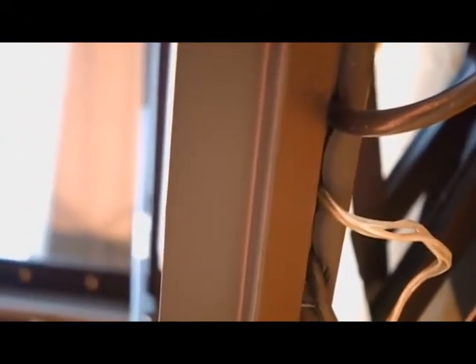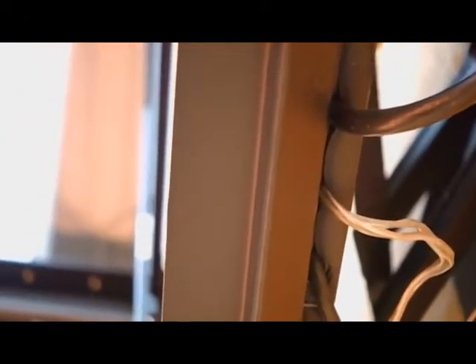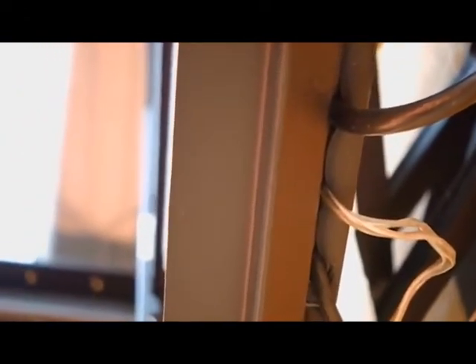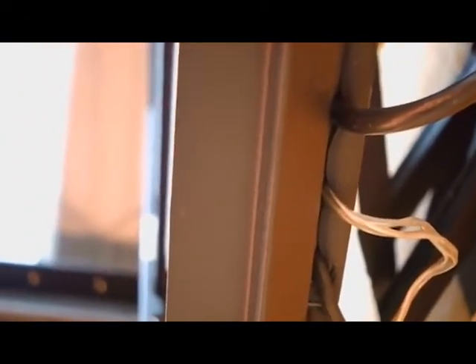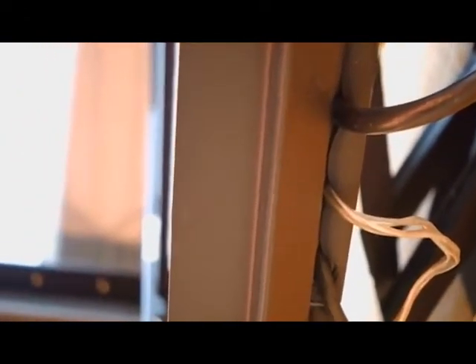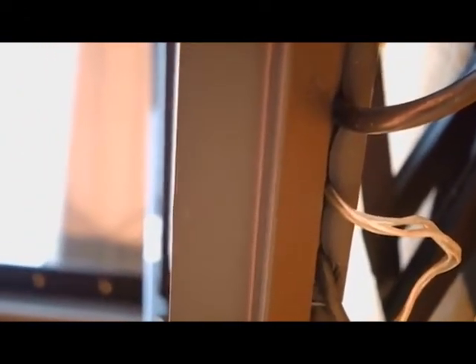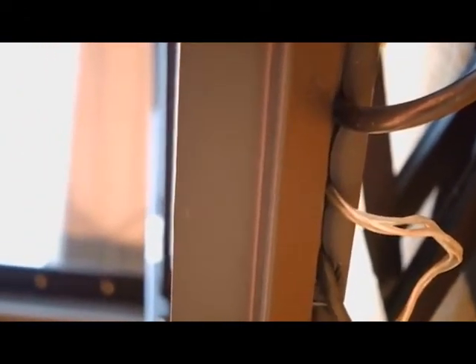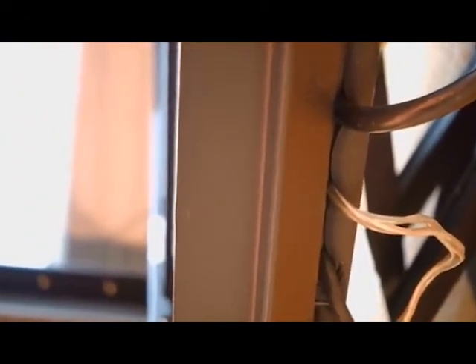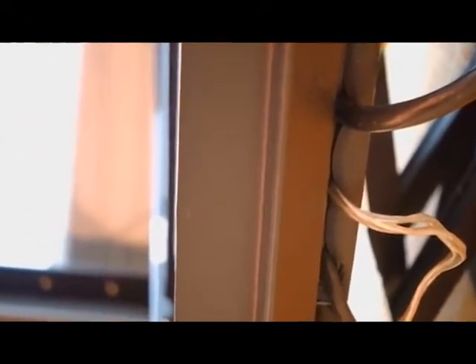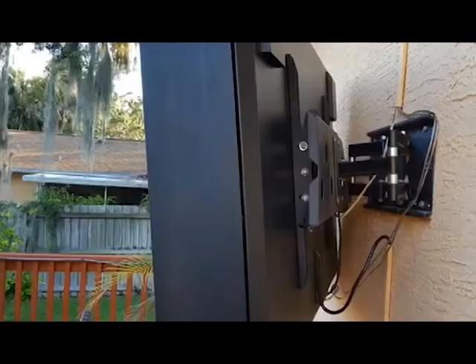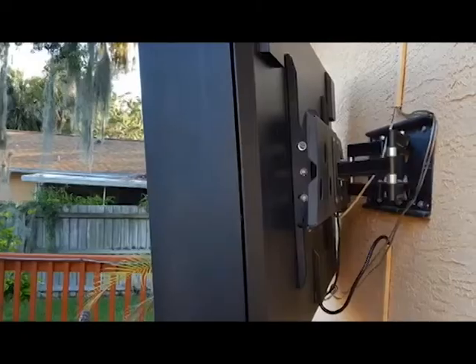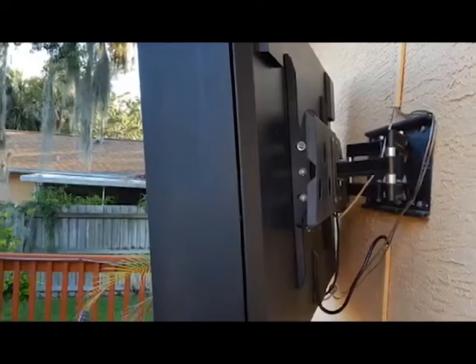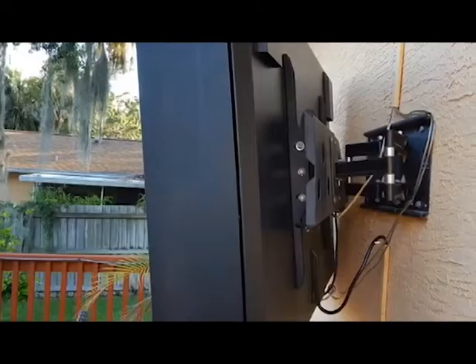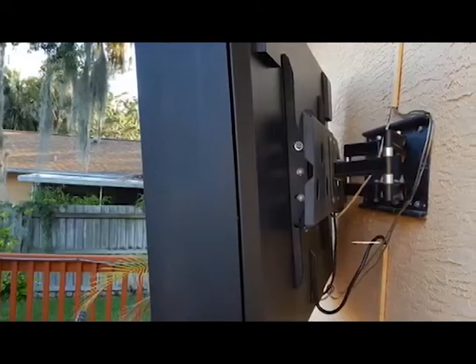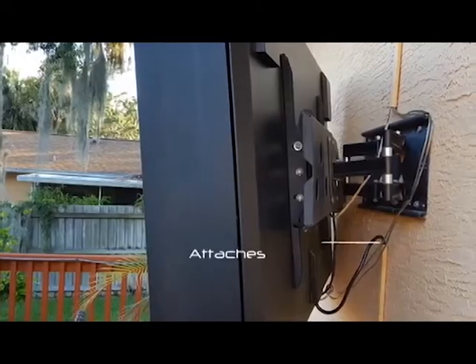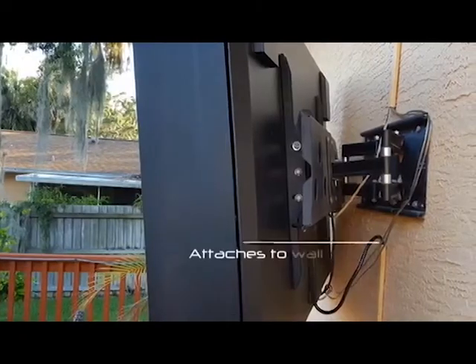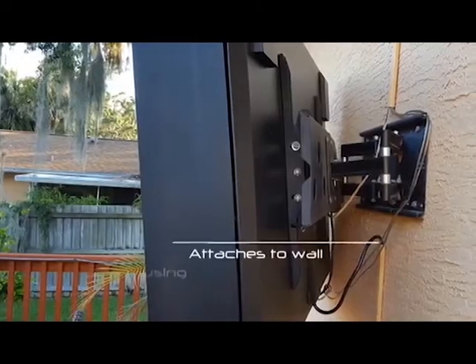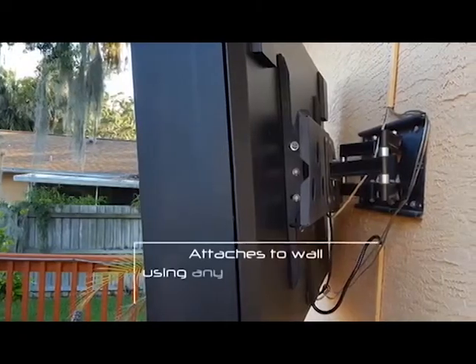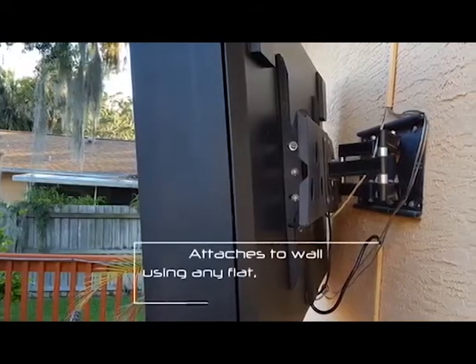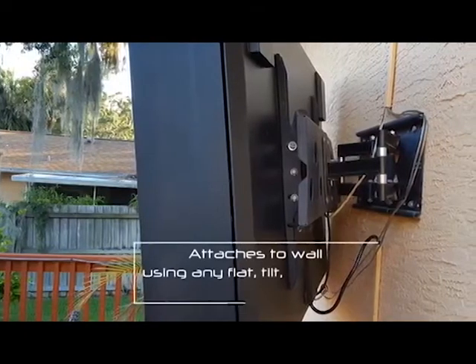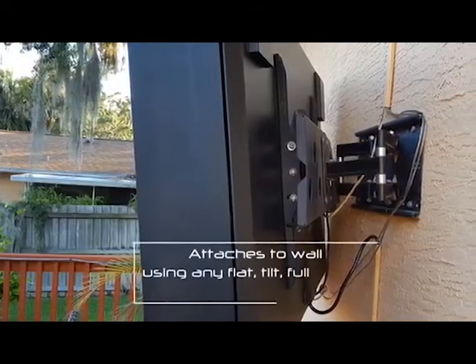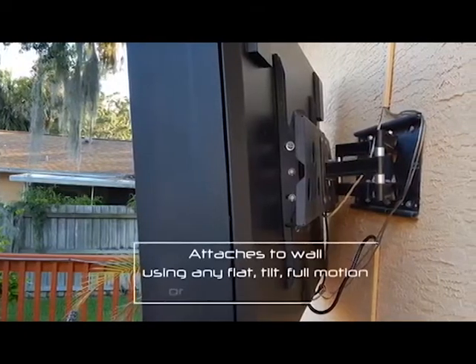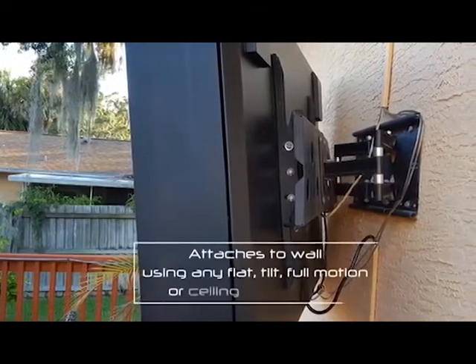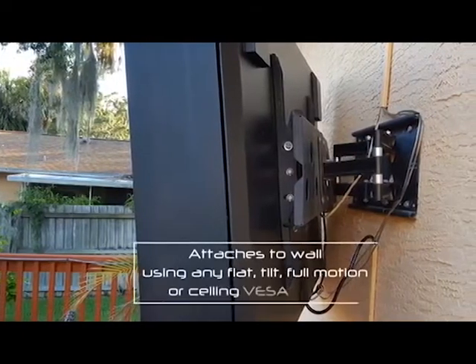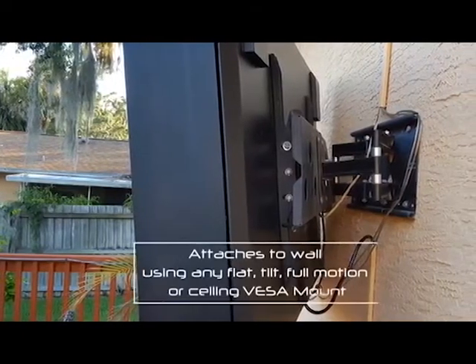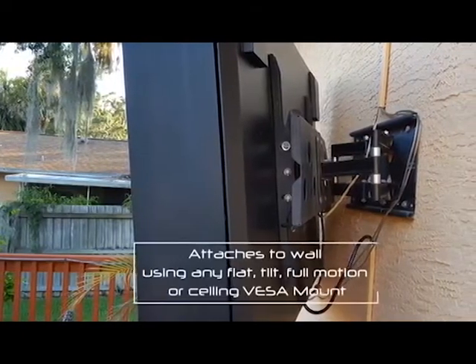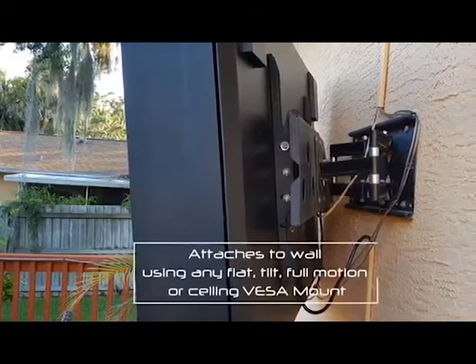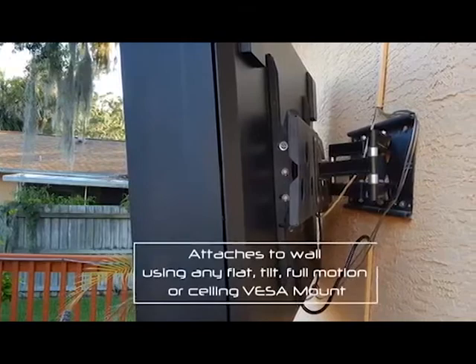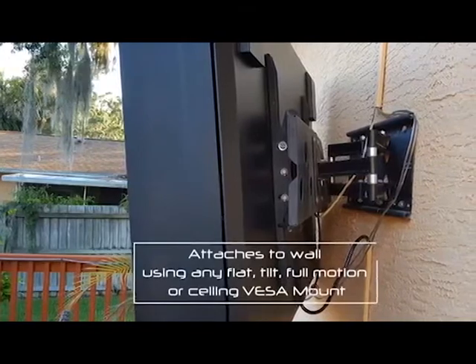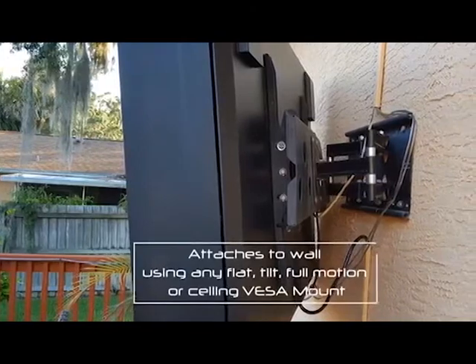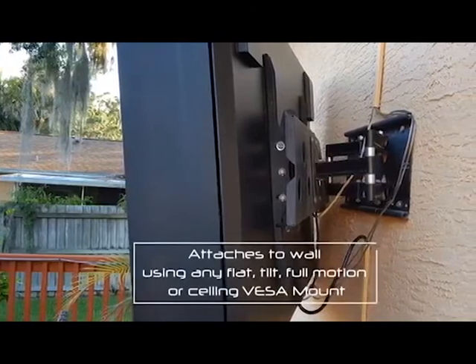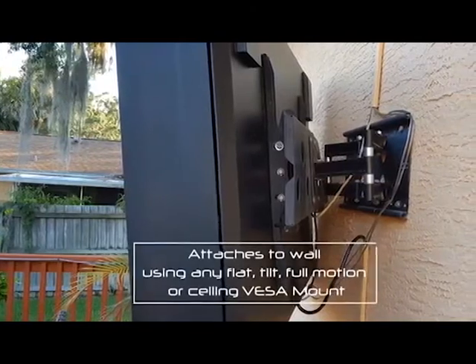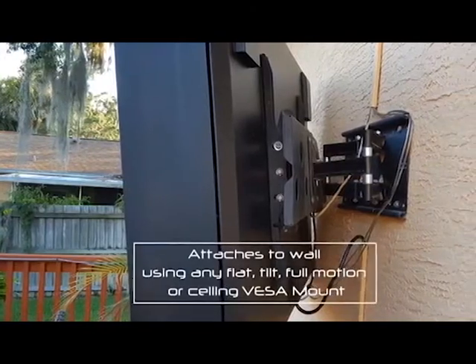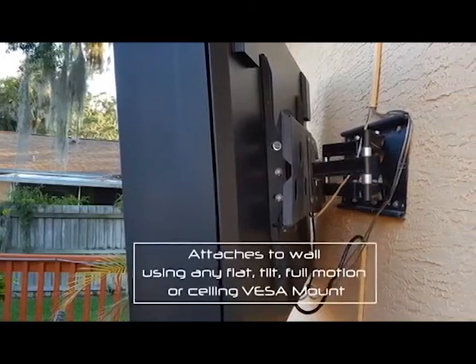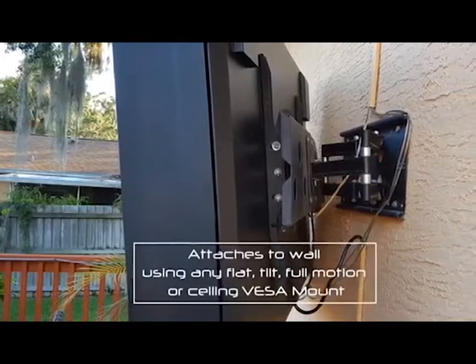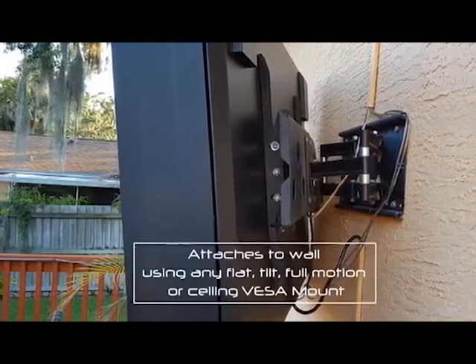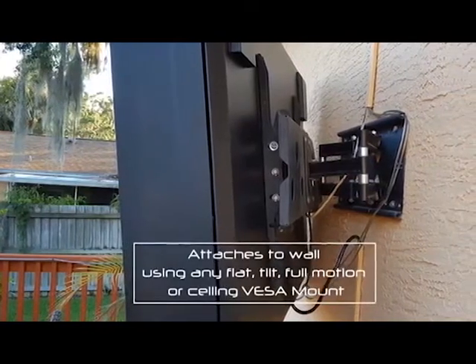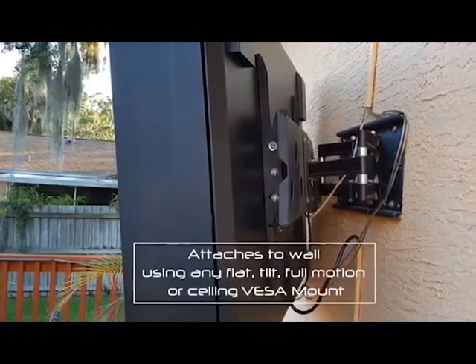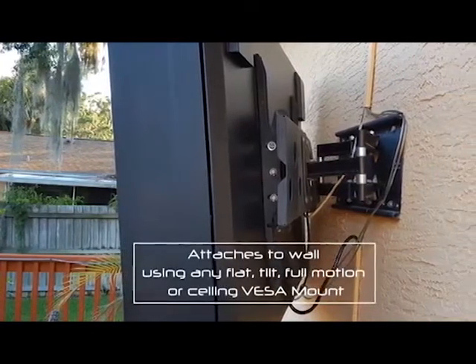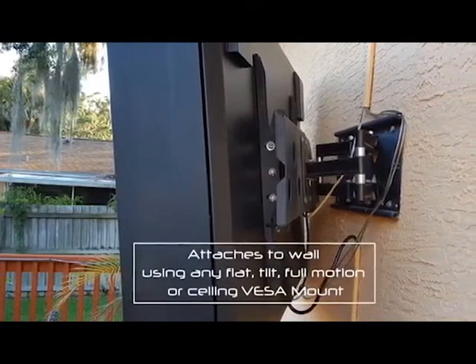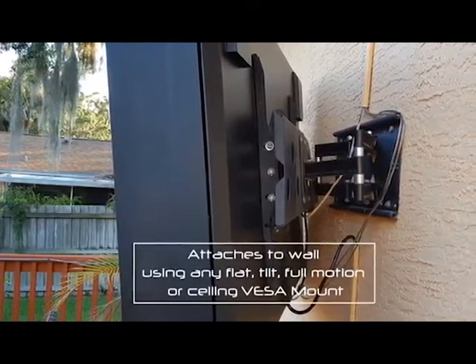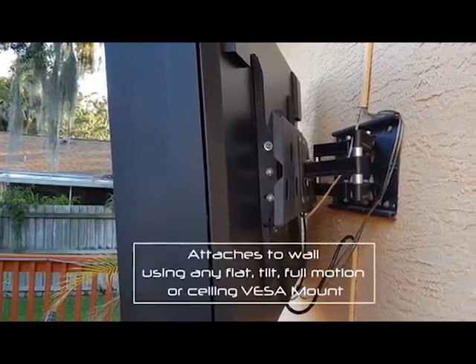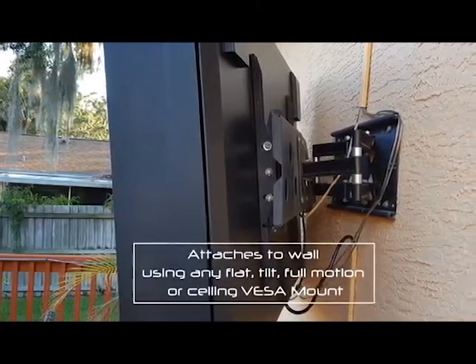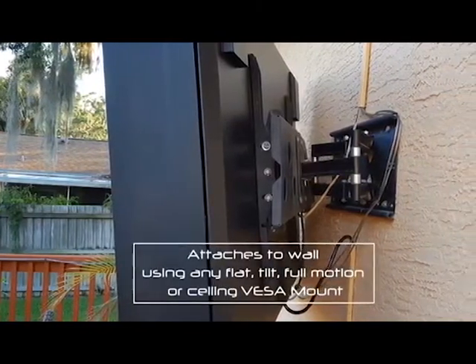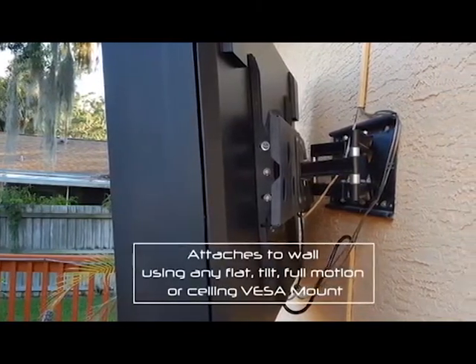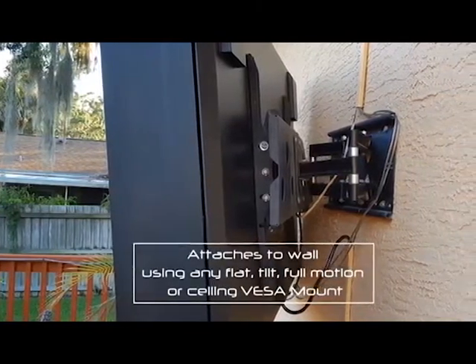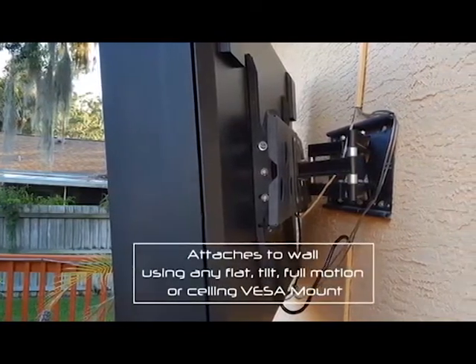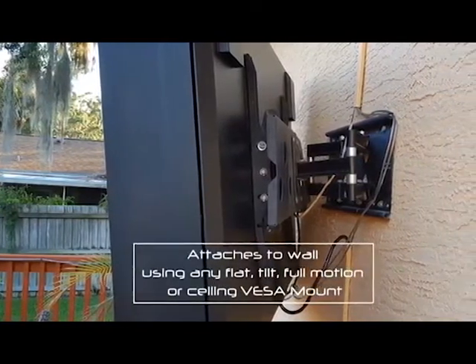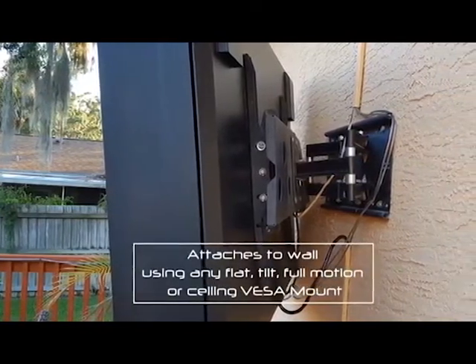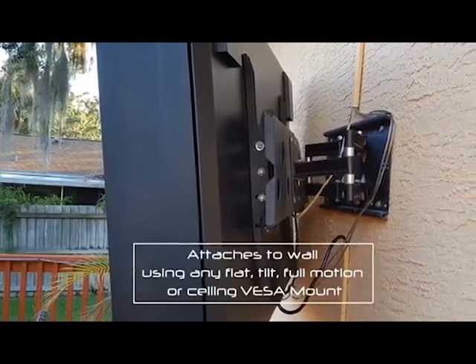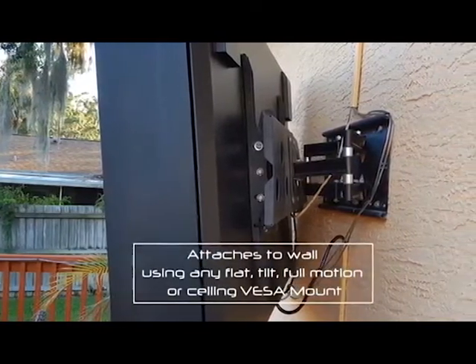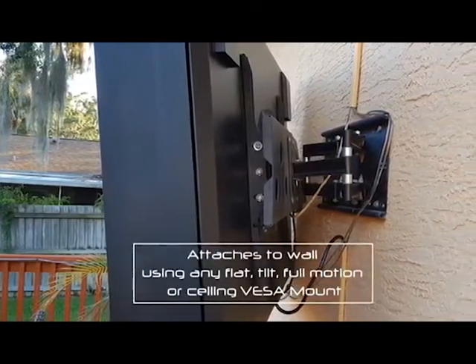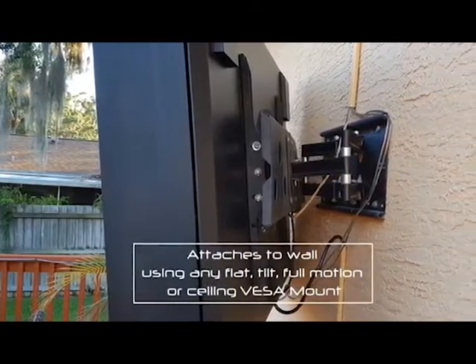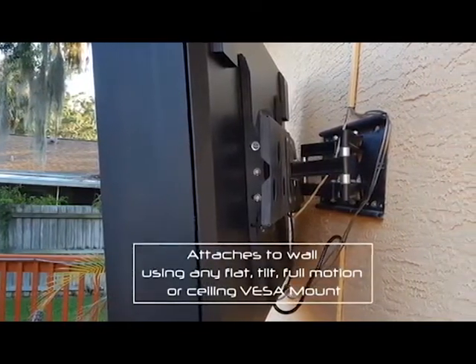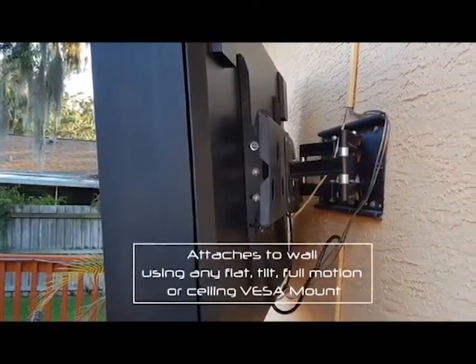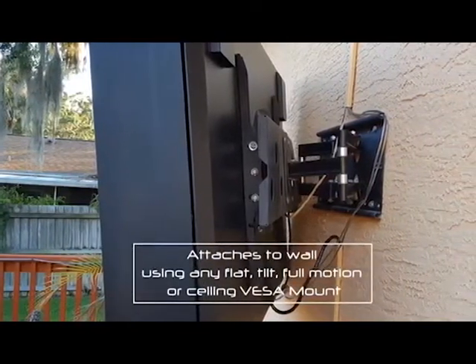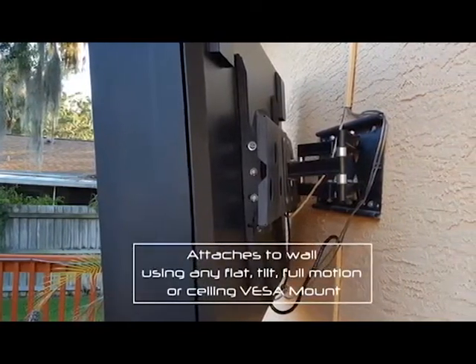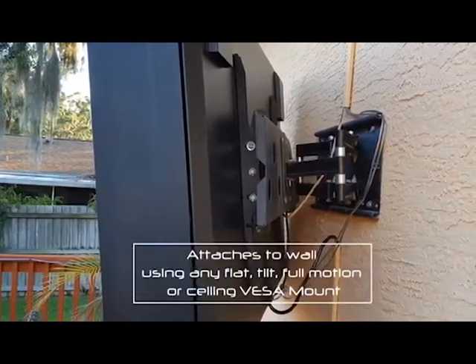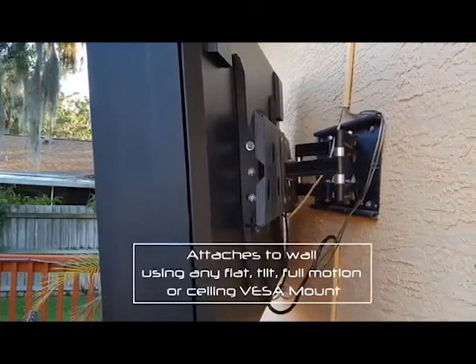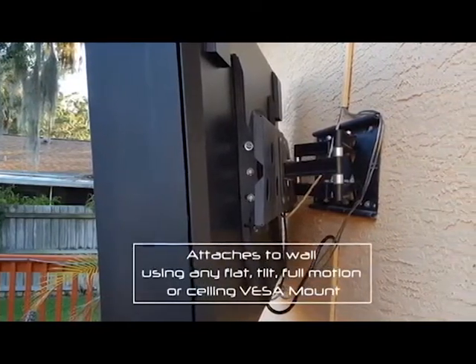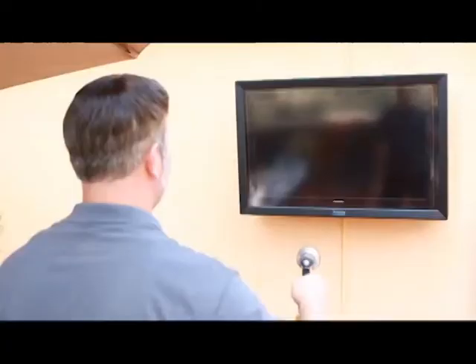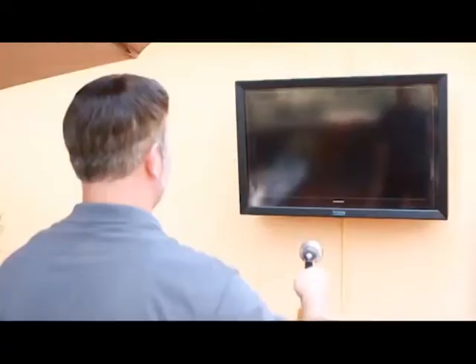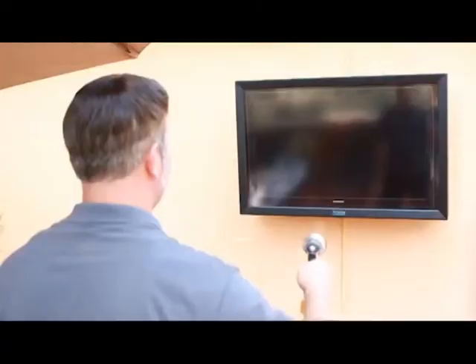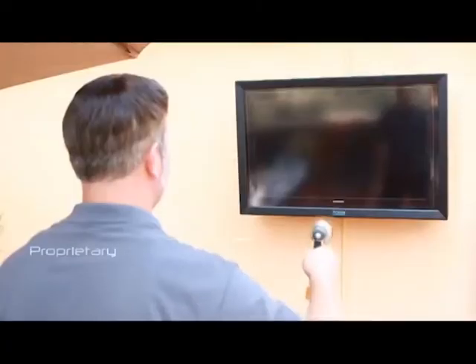The TV Shield Pro can be mounted using any appropriate flat, tilt, full-motion, or even sealing VESA mounting system.